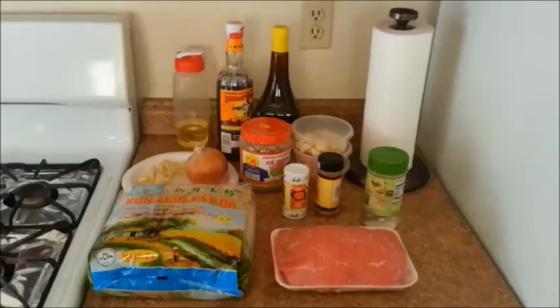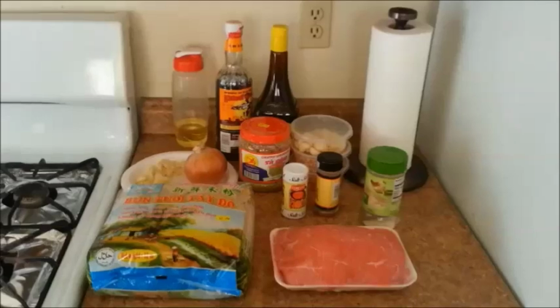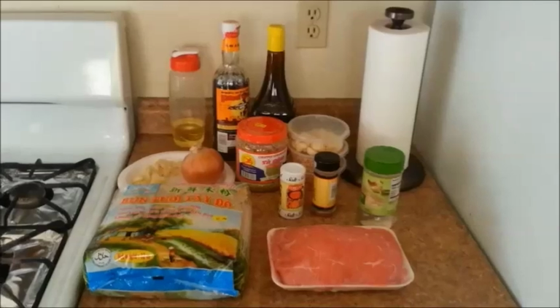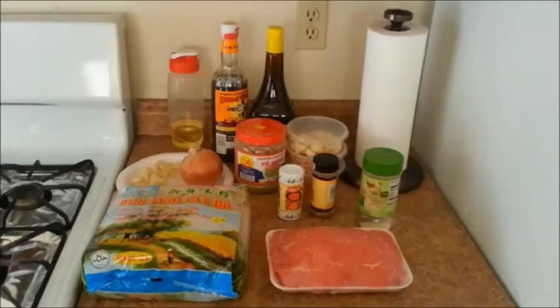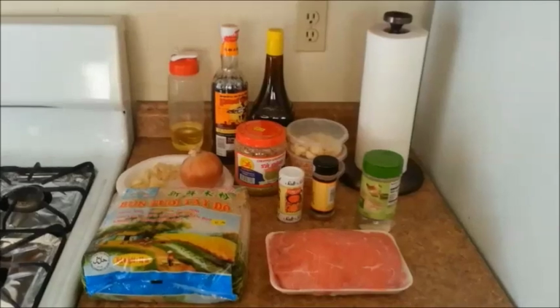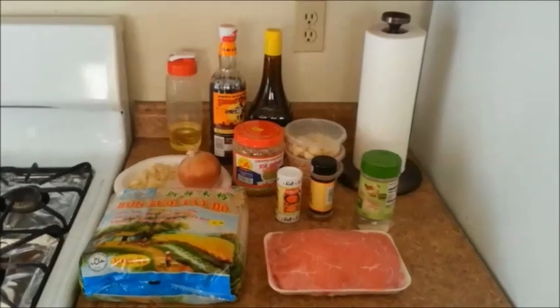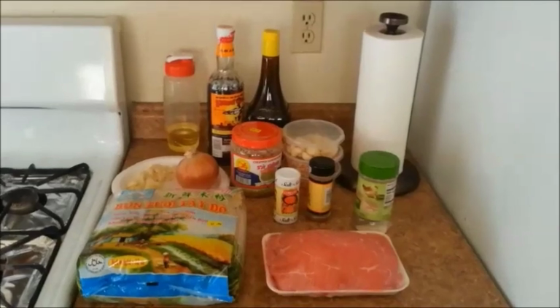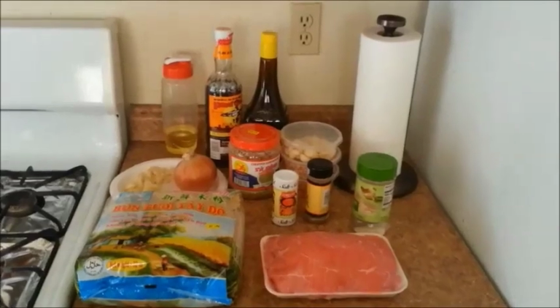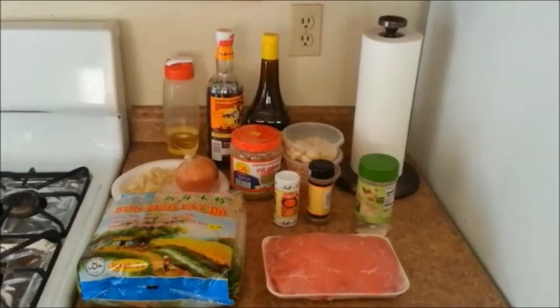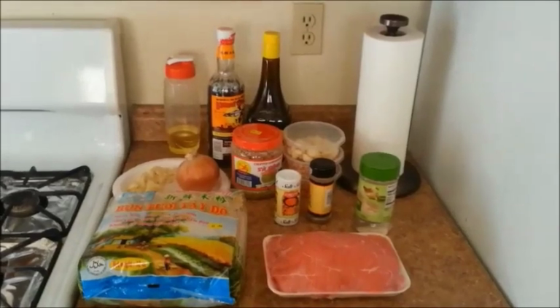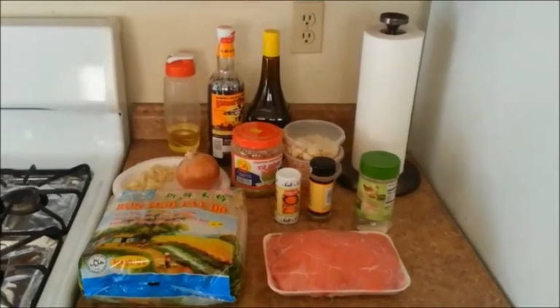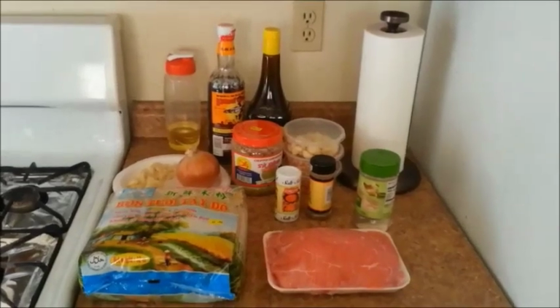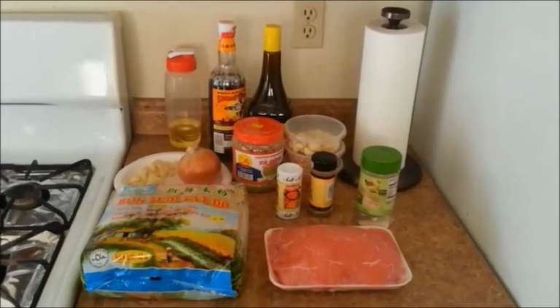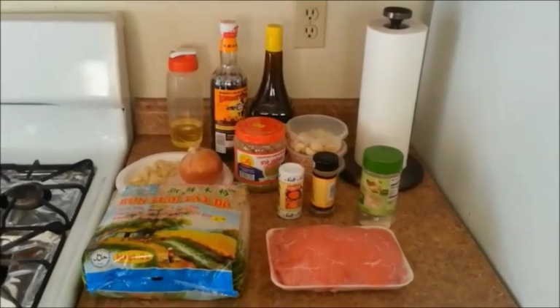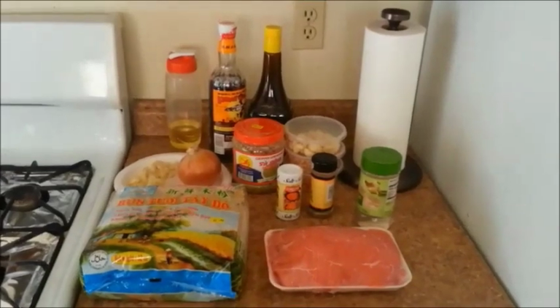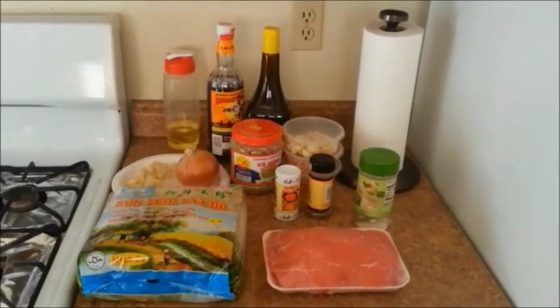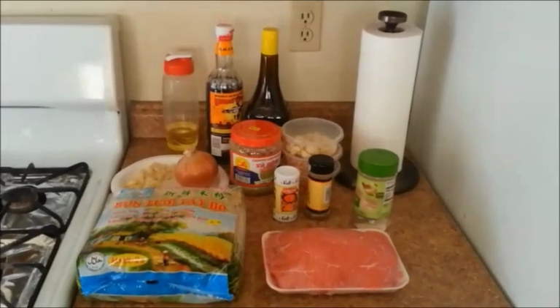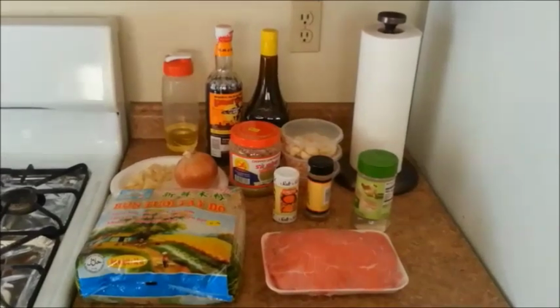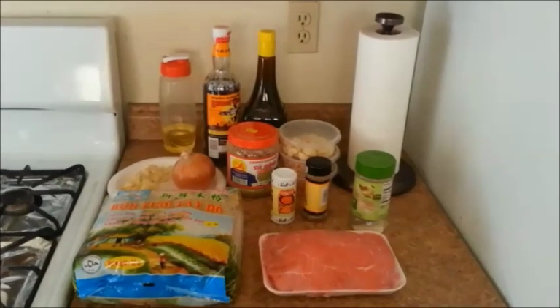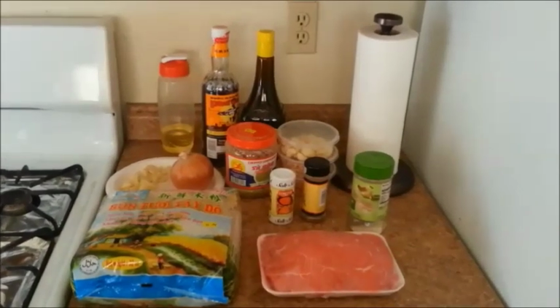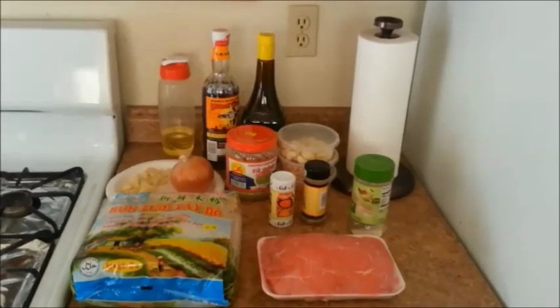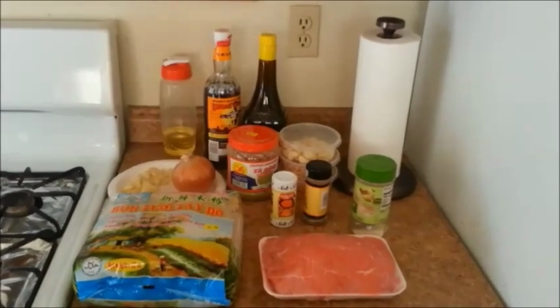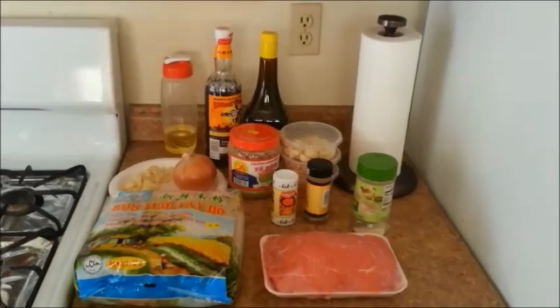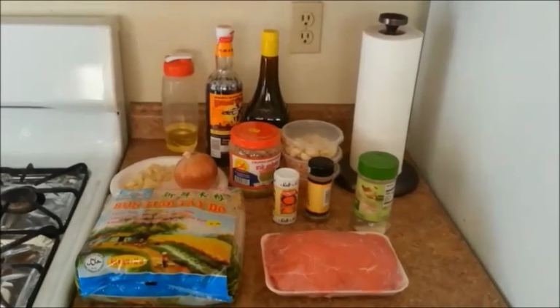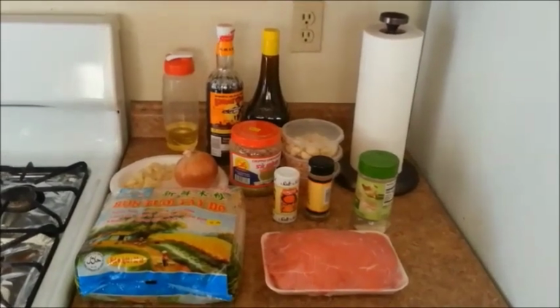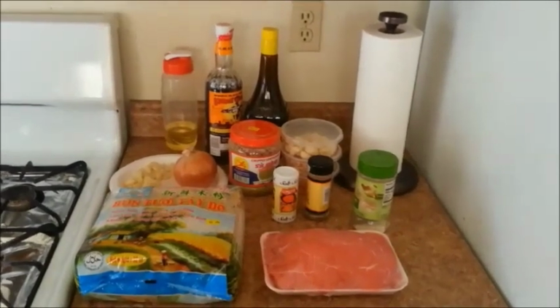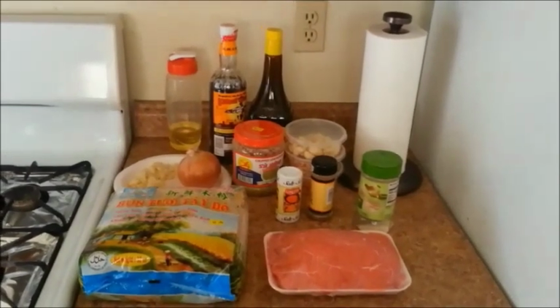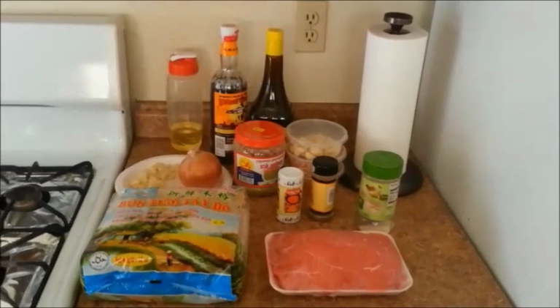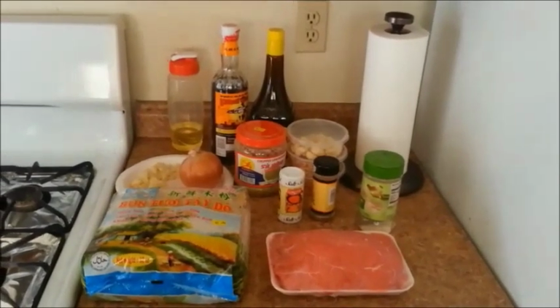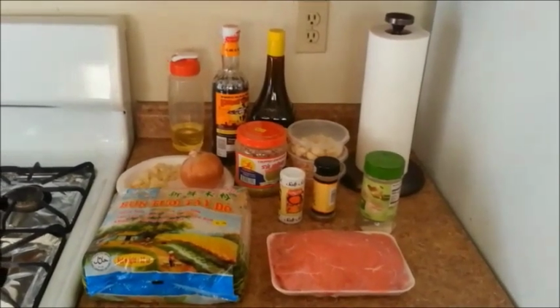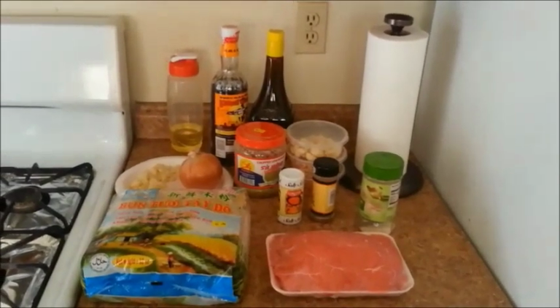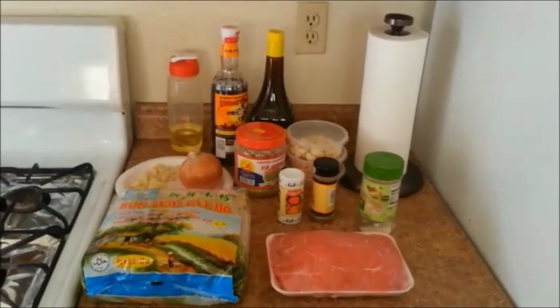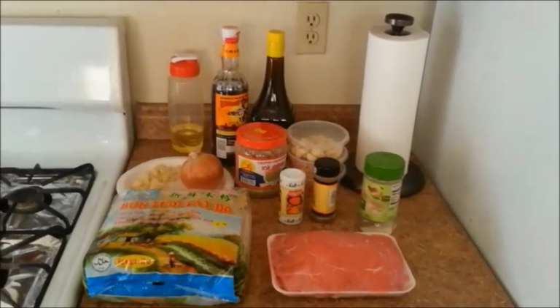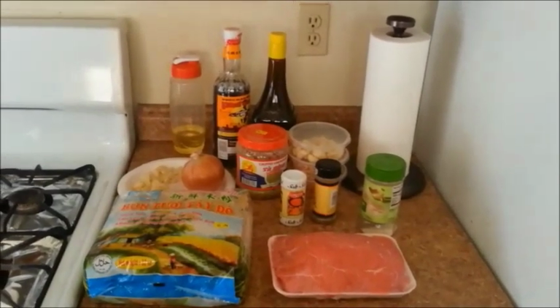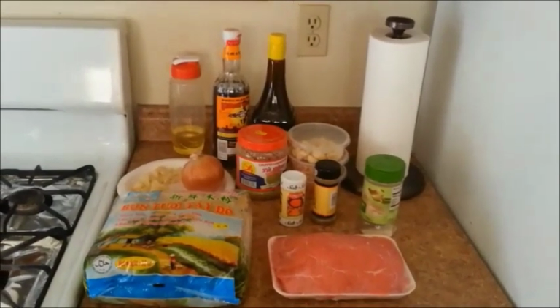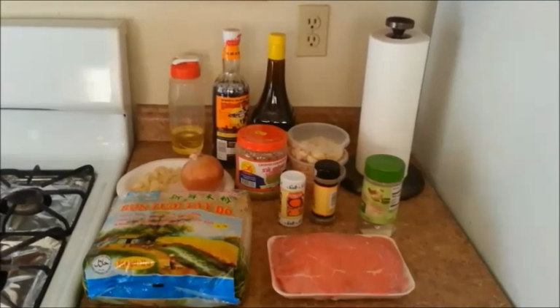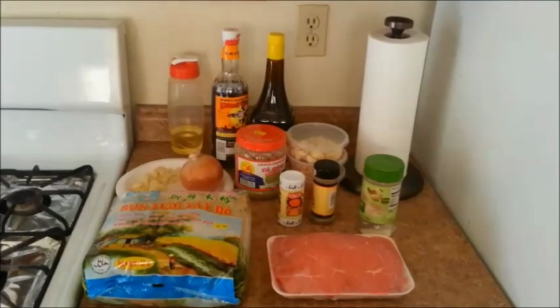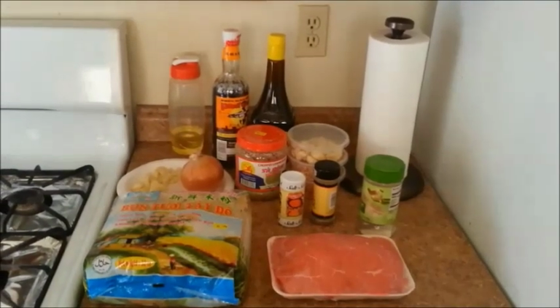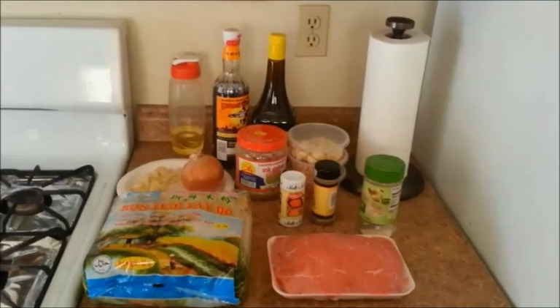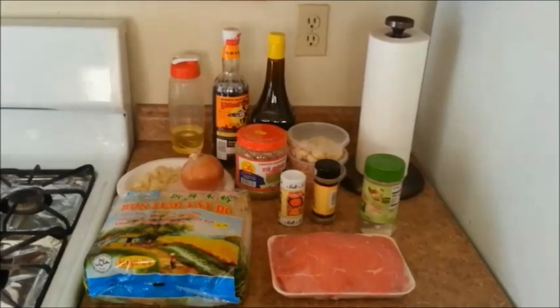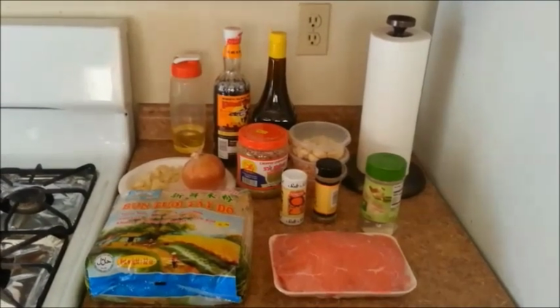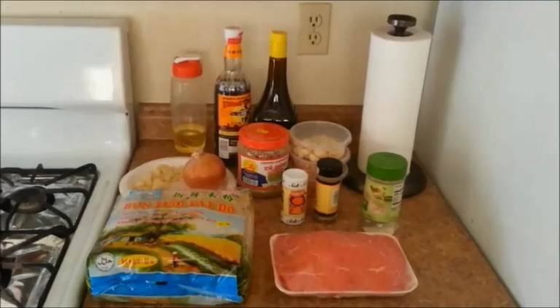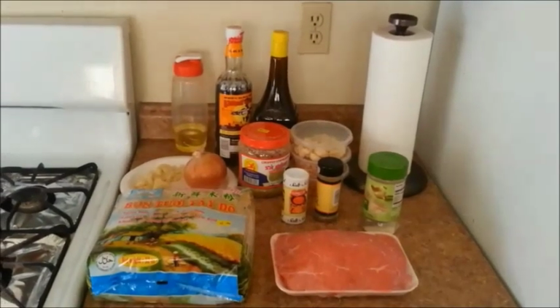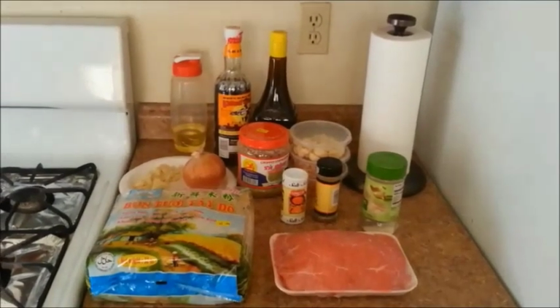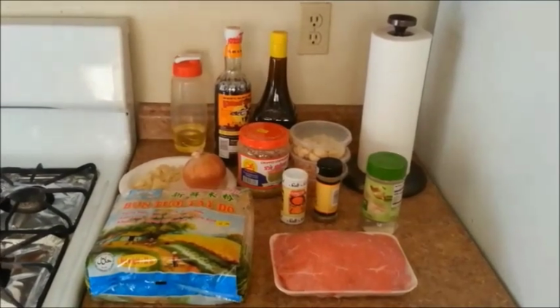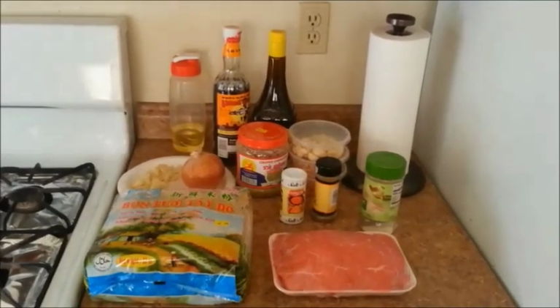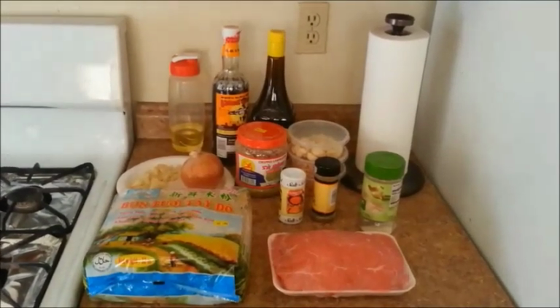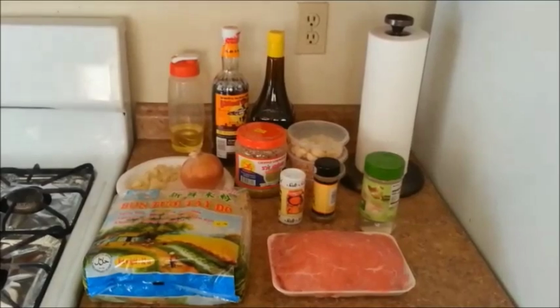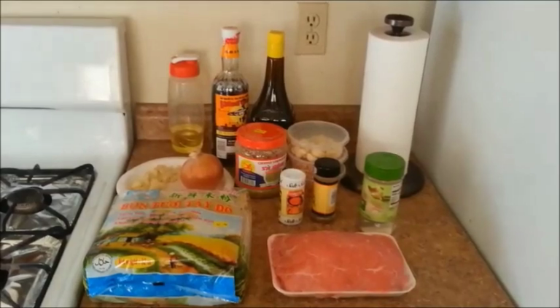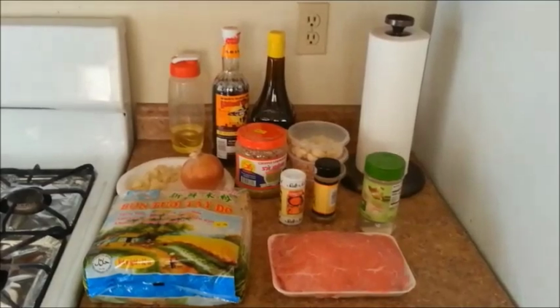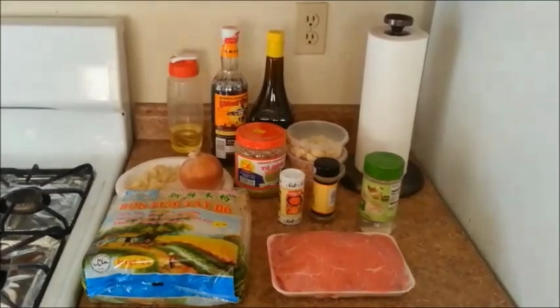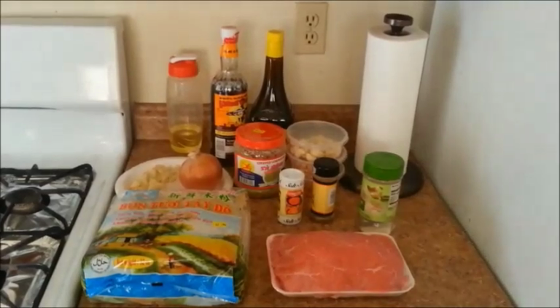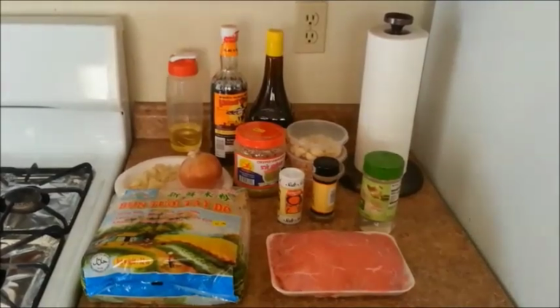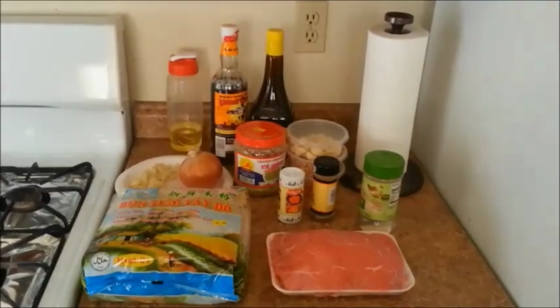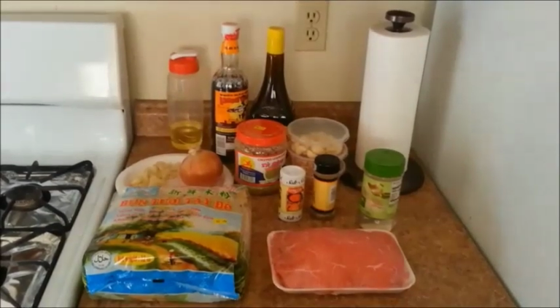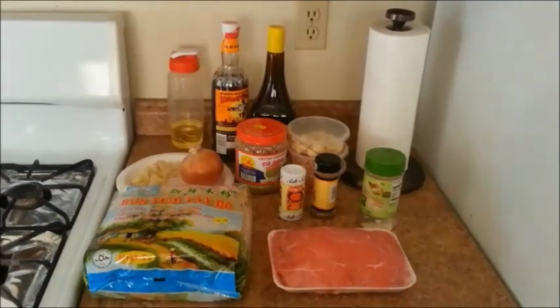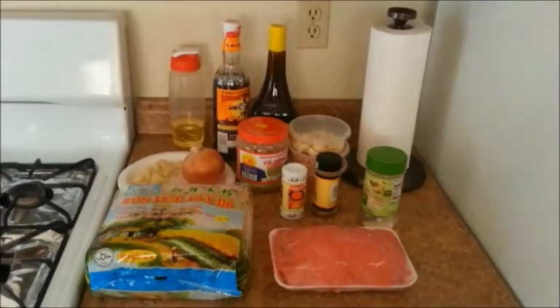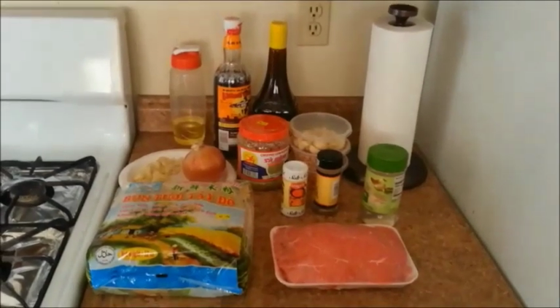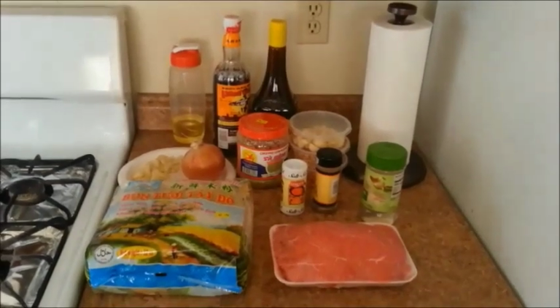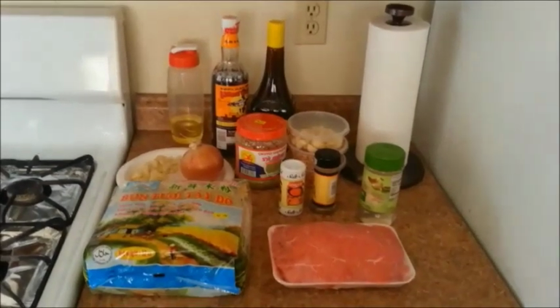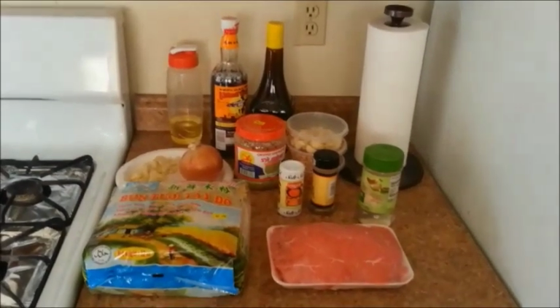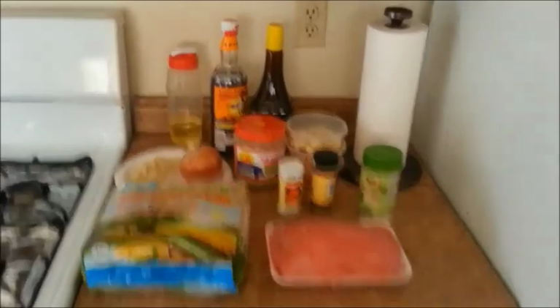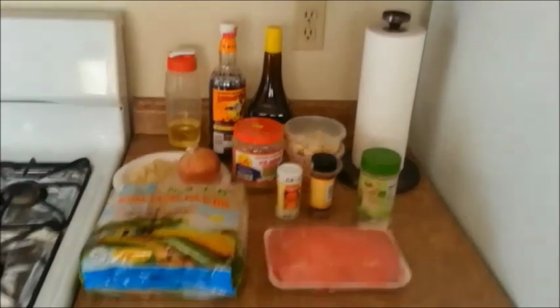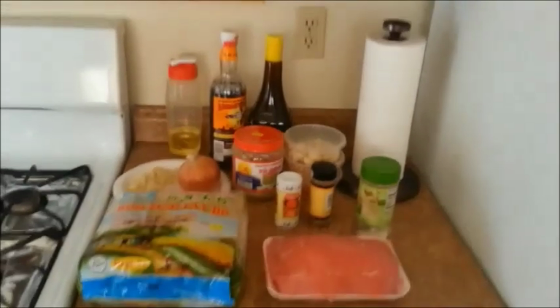Hi, today I'm going to make Bún Thịt Bò Xào, which is vermicelli noodles with stir-fried beef.